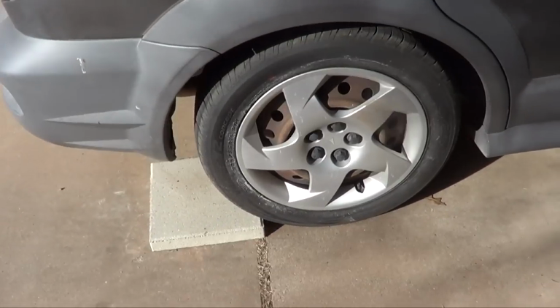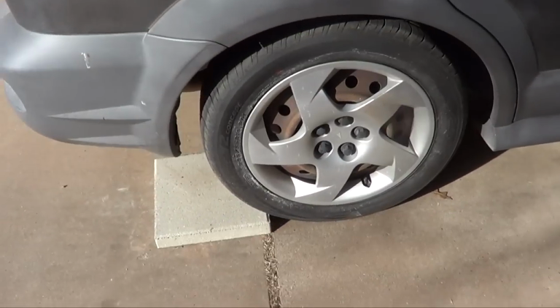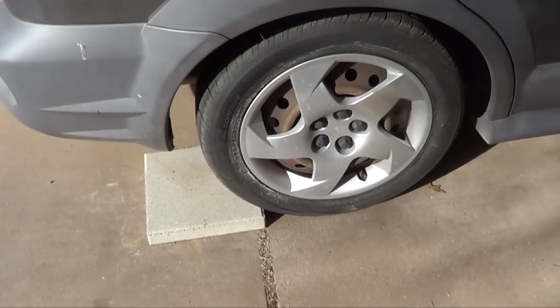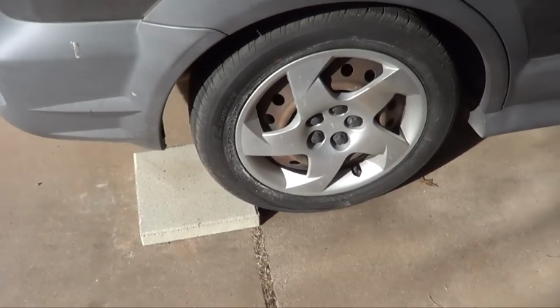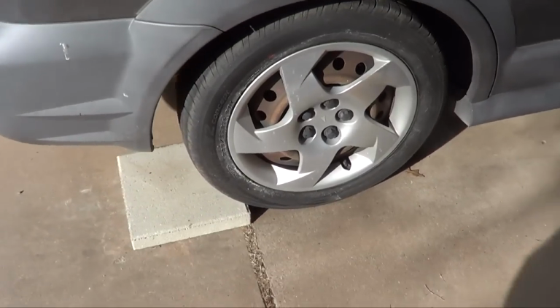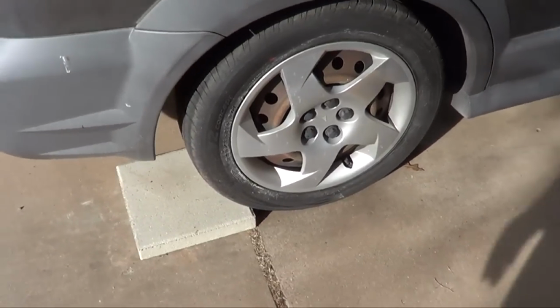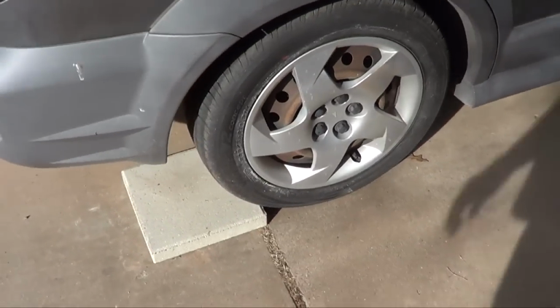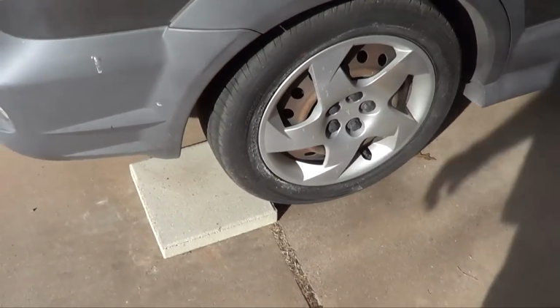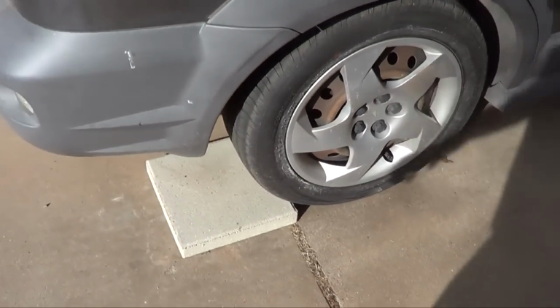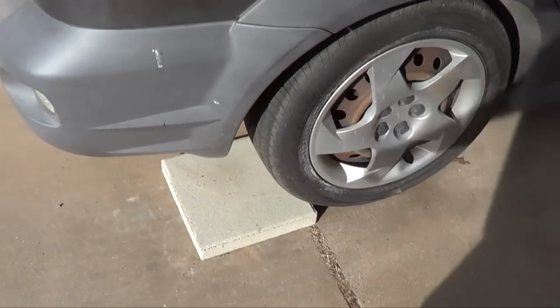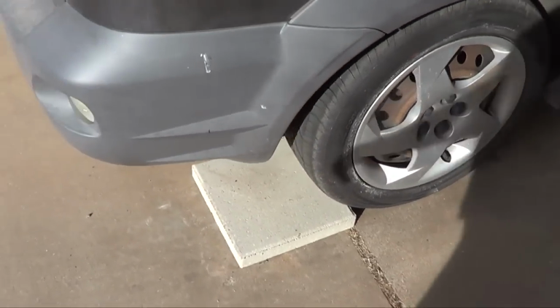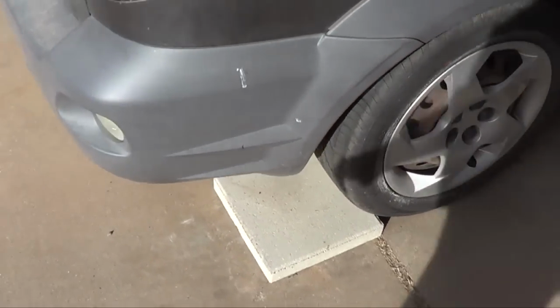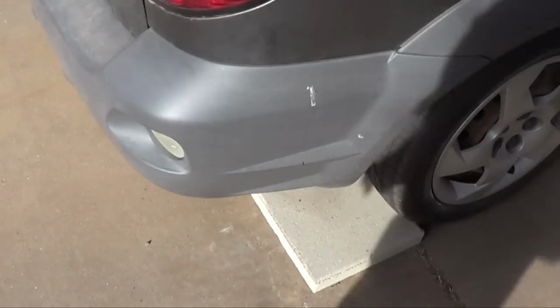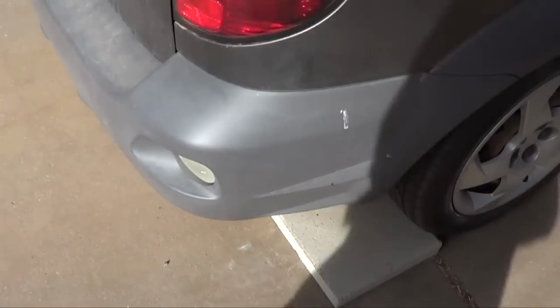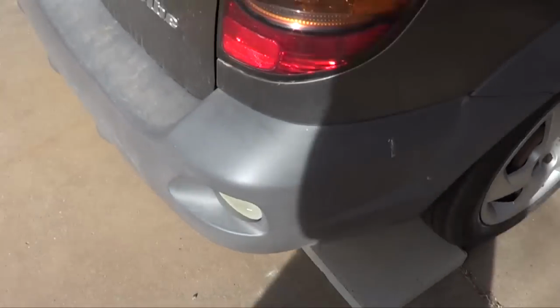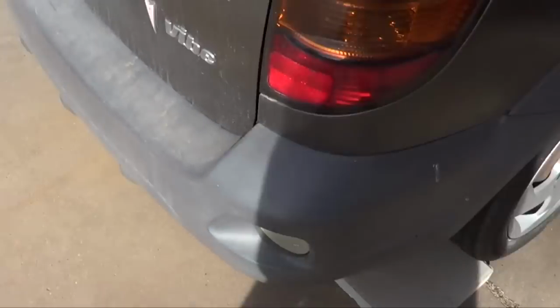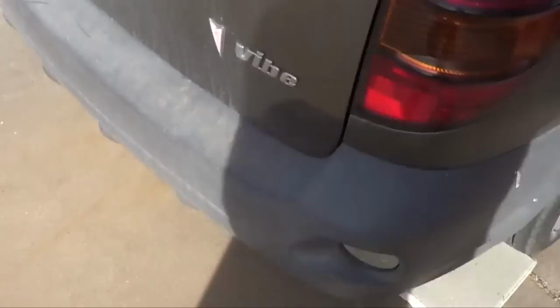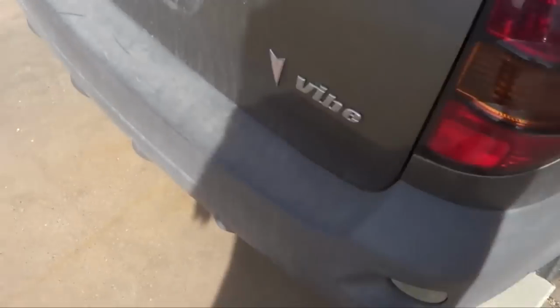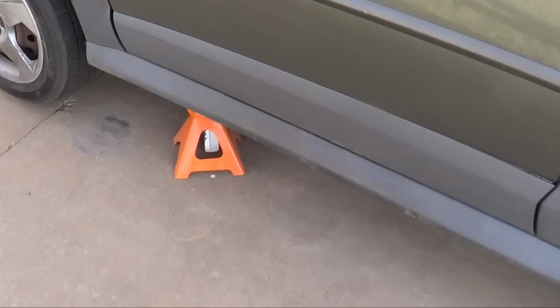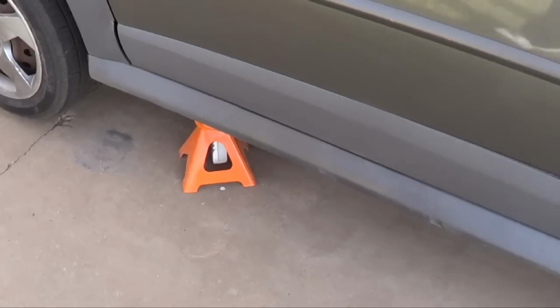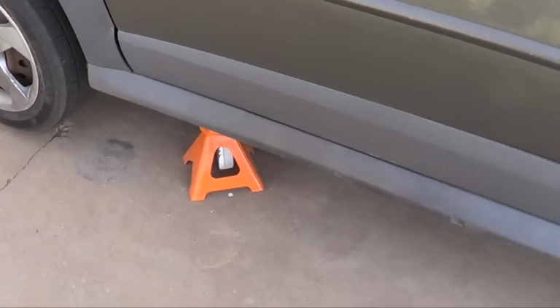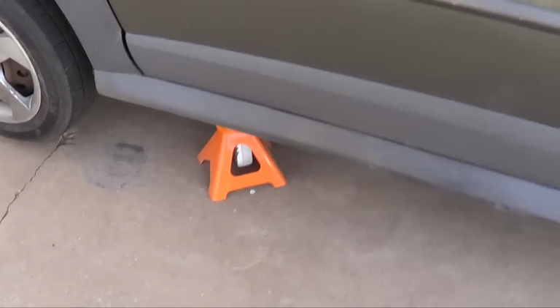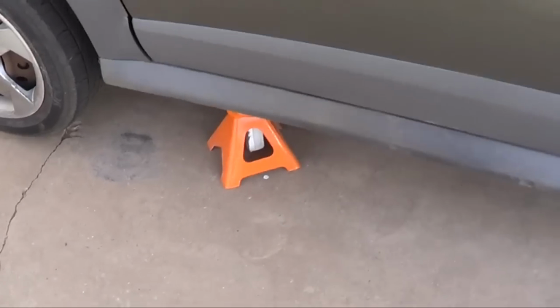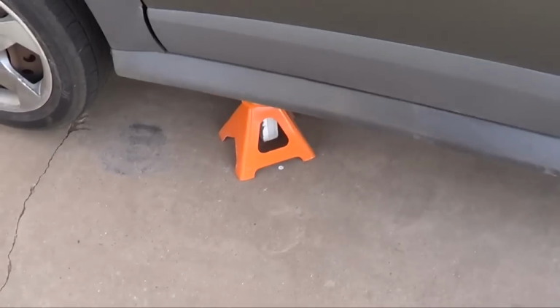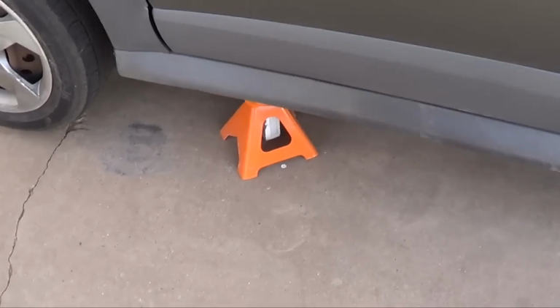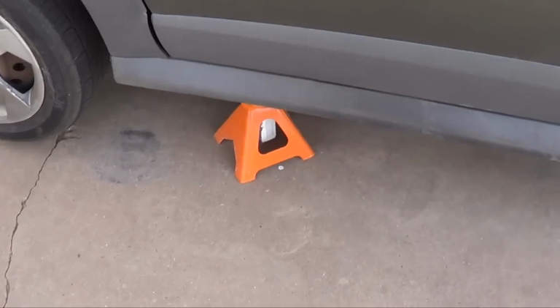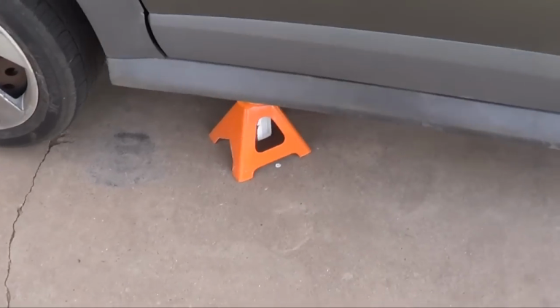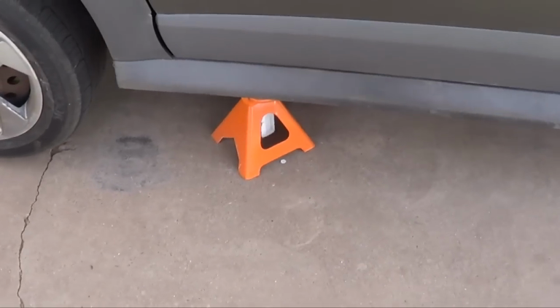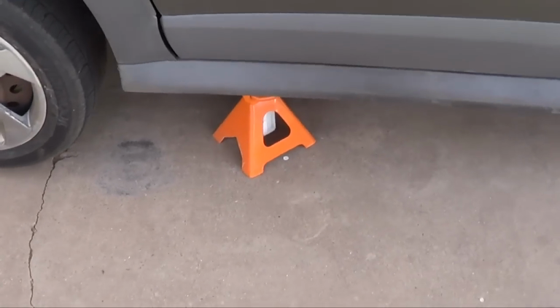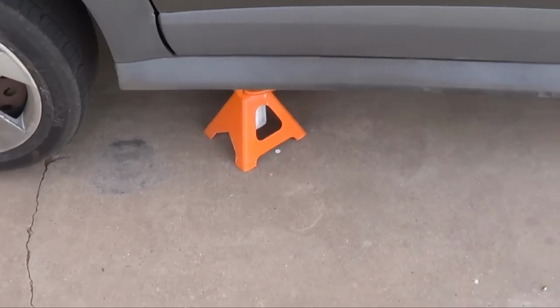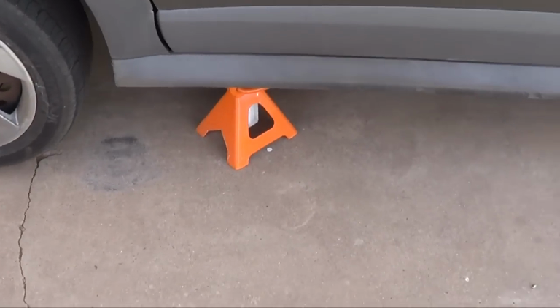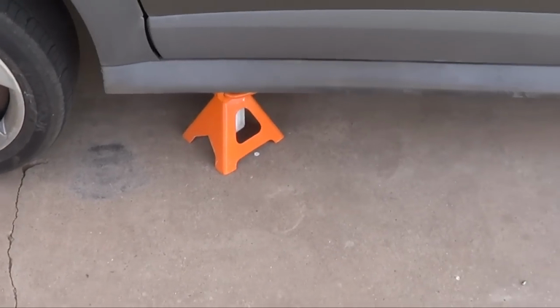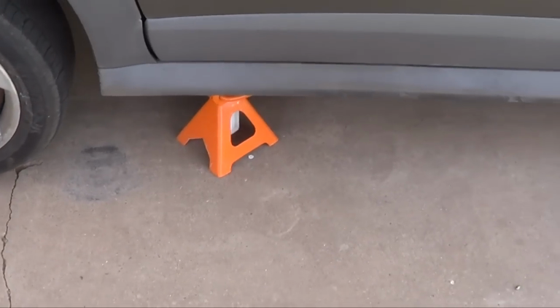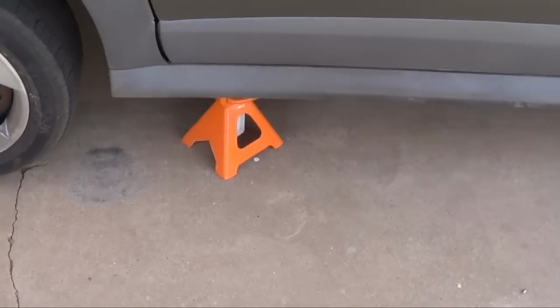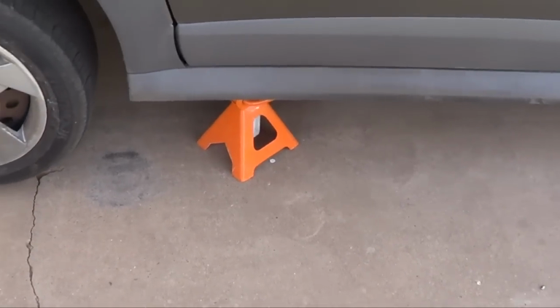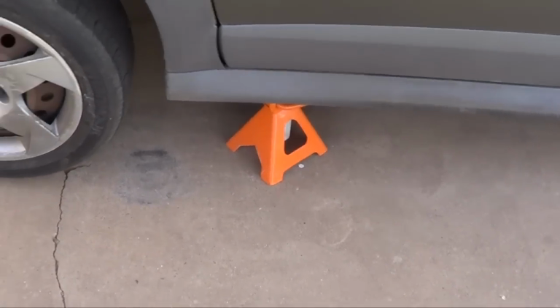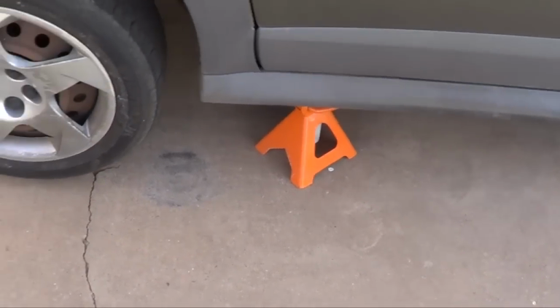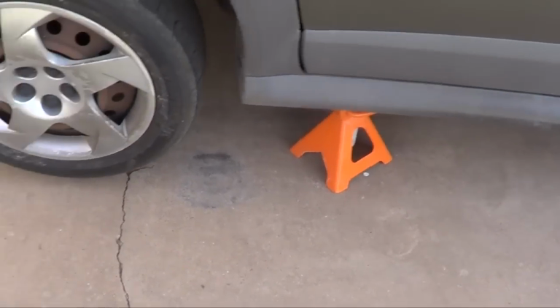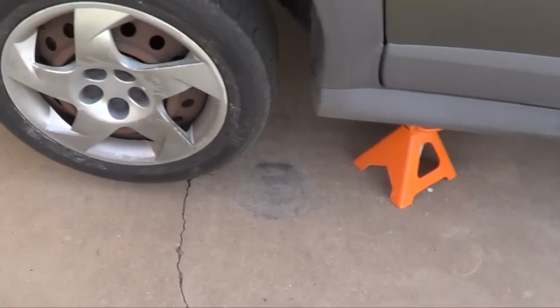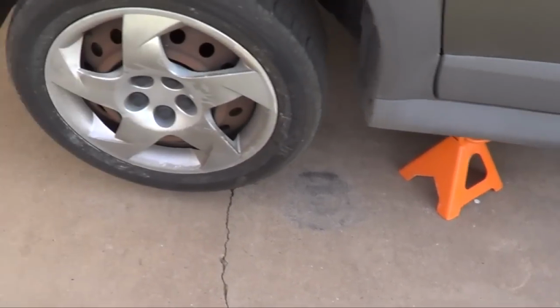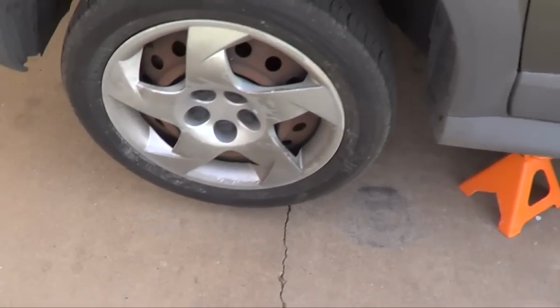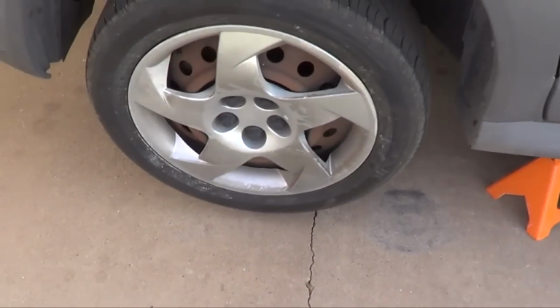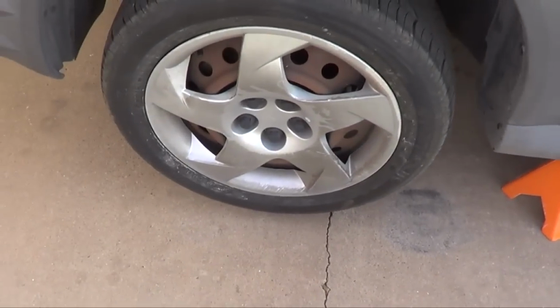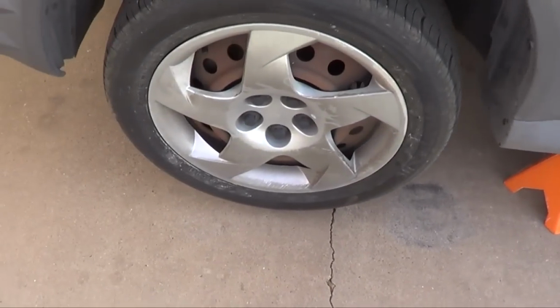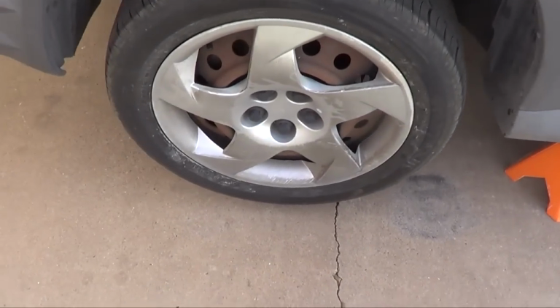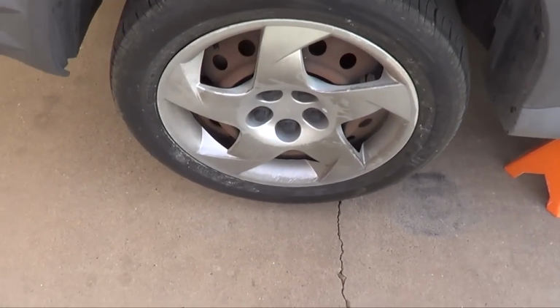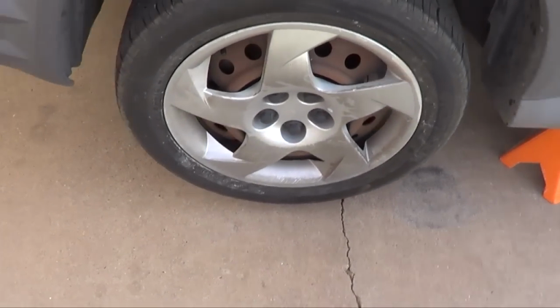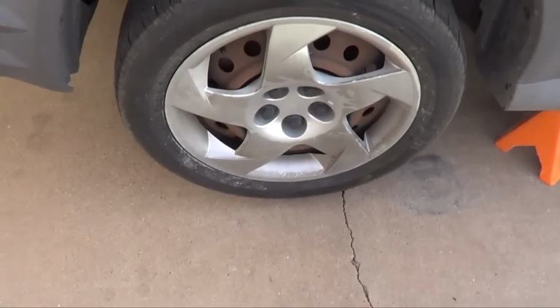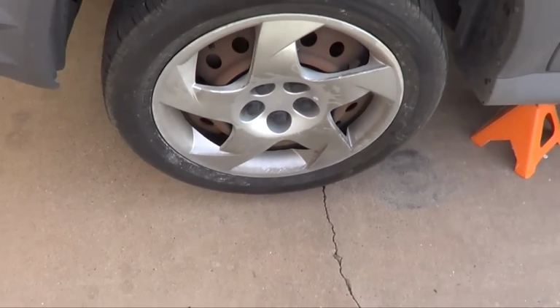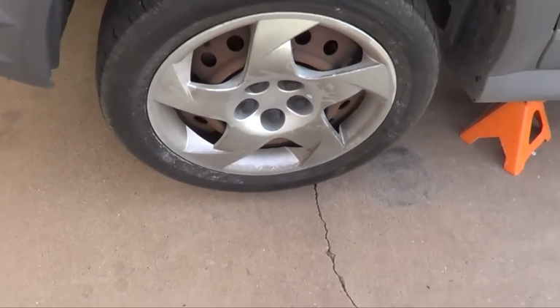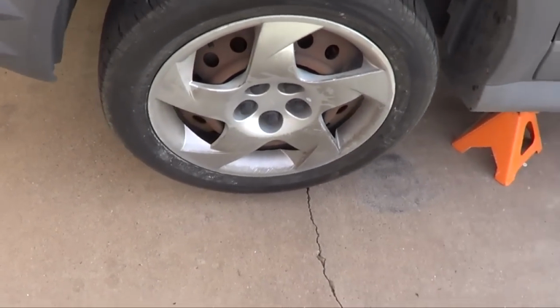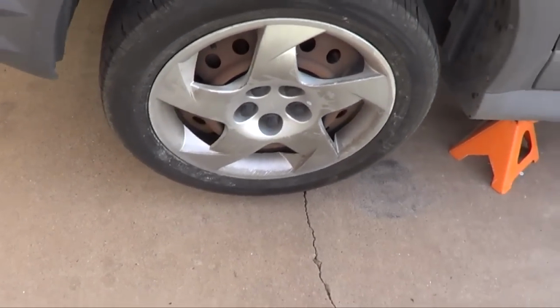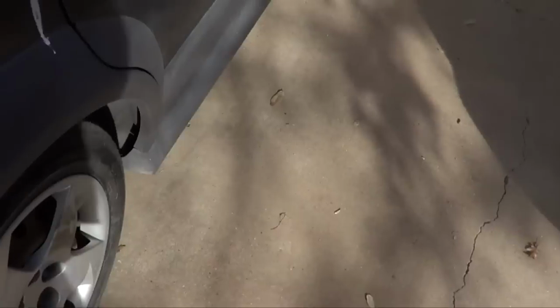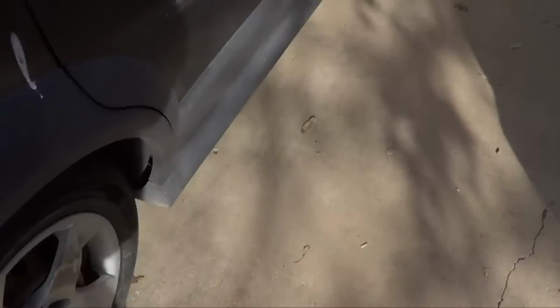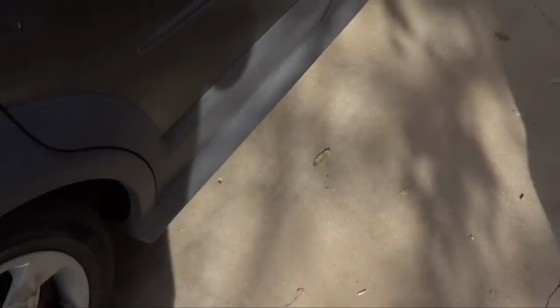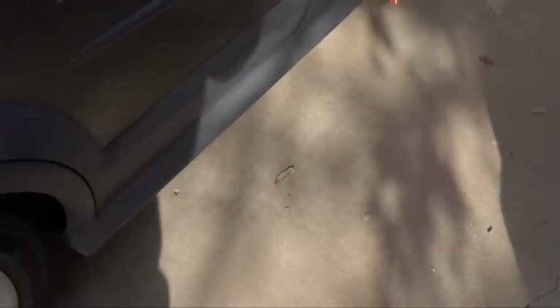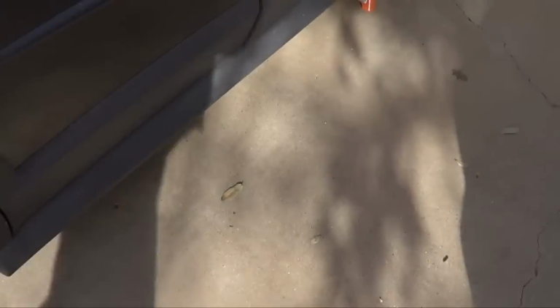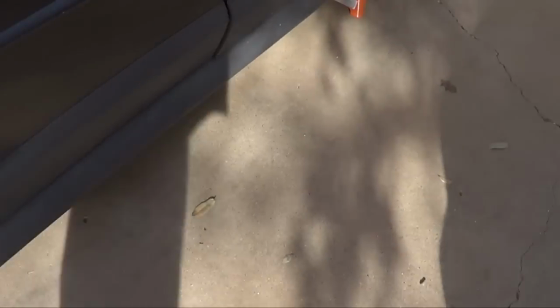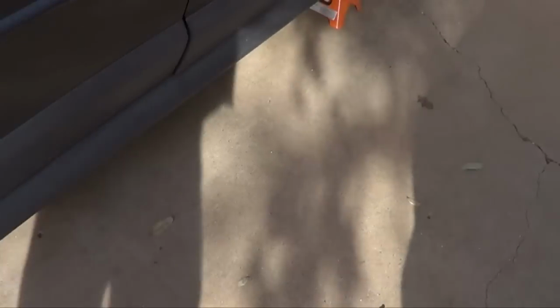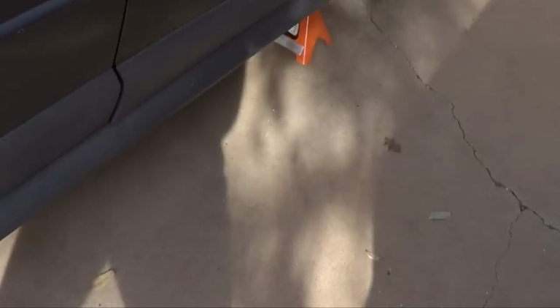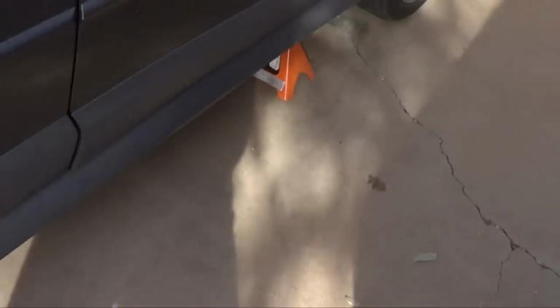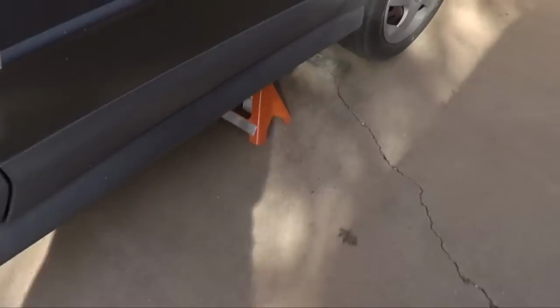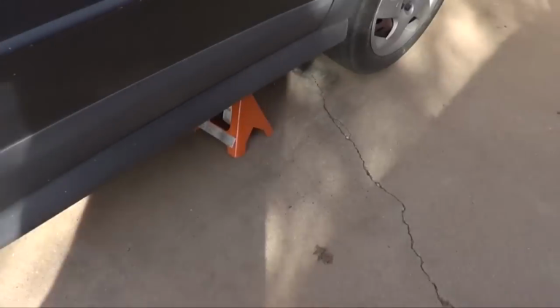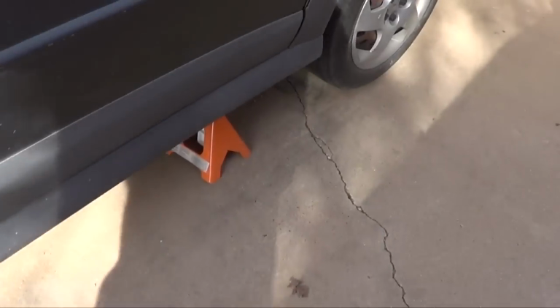Make sure you block your wheels and make sure you have jack stands under your car. That's the preliminaries.